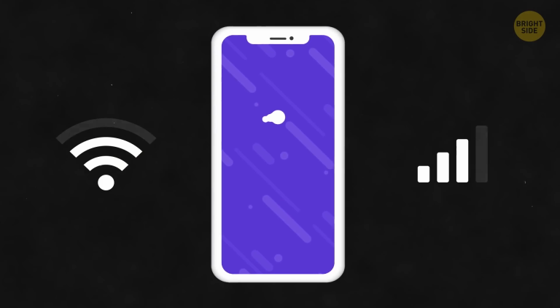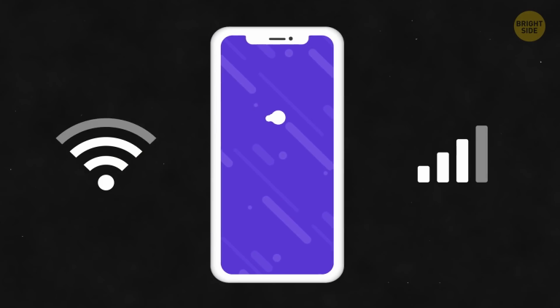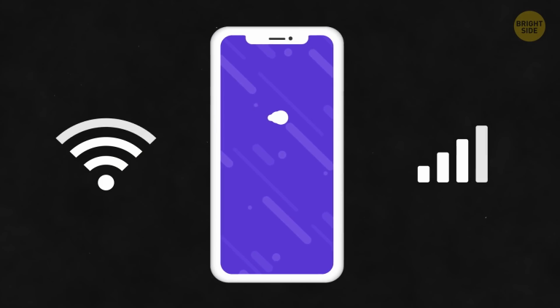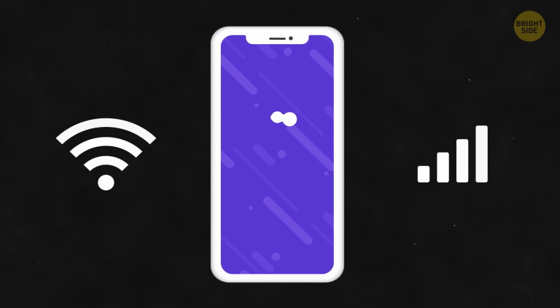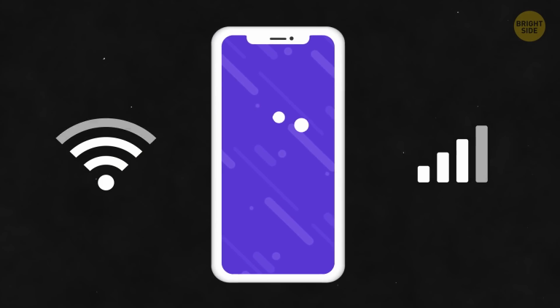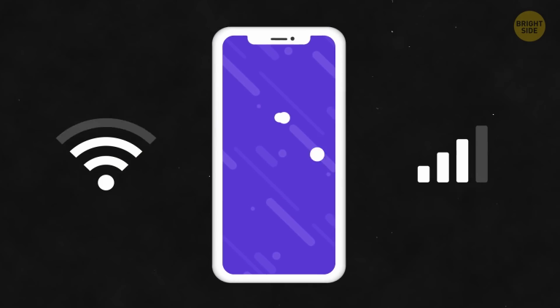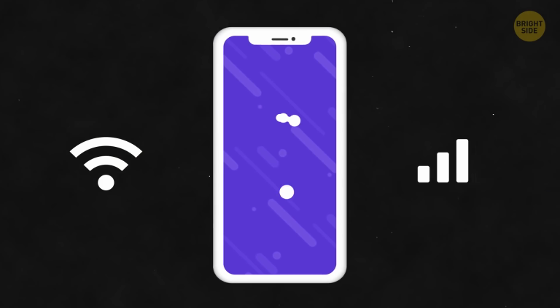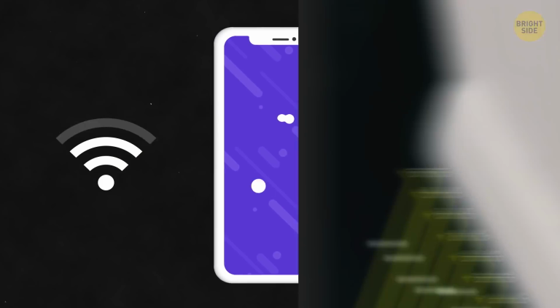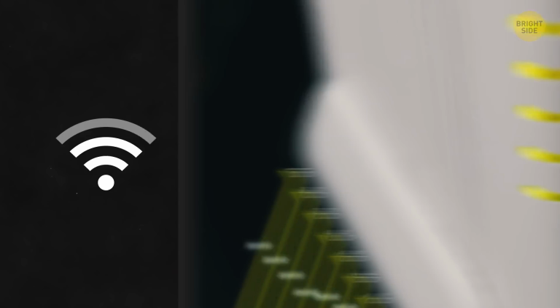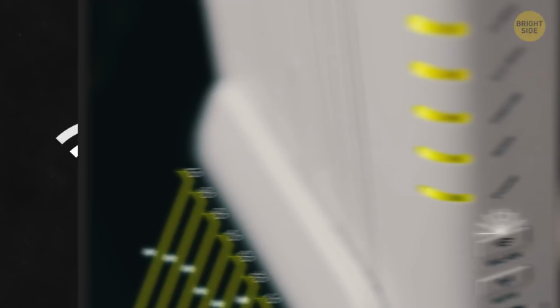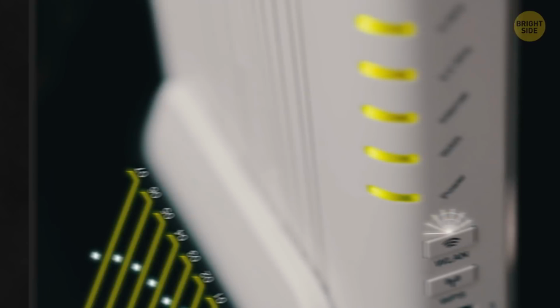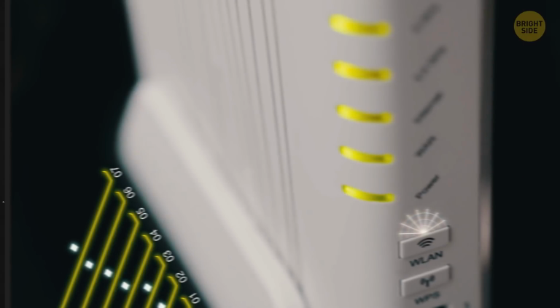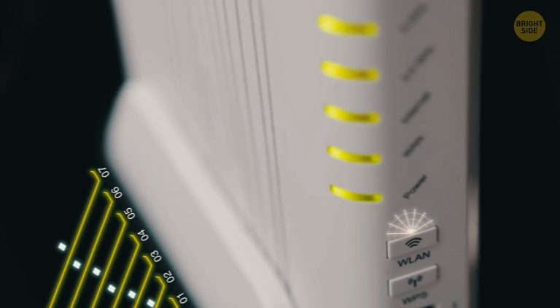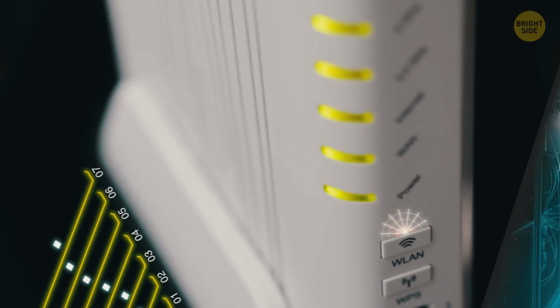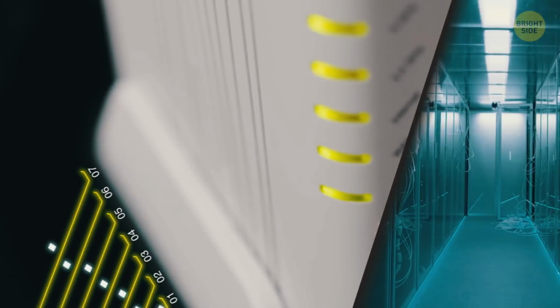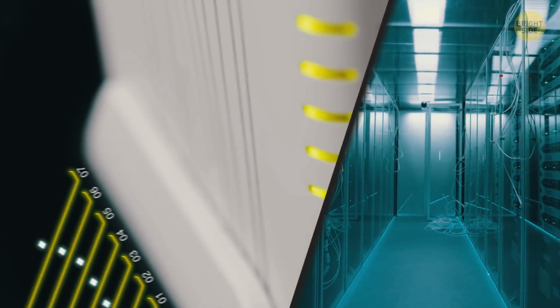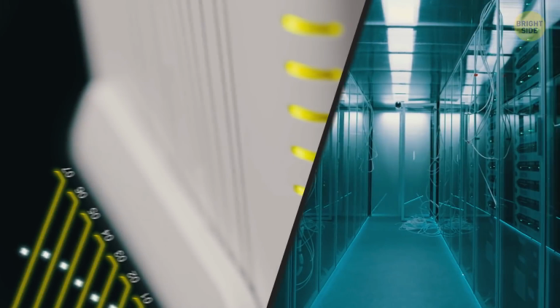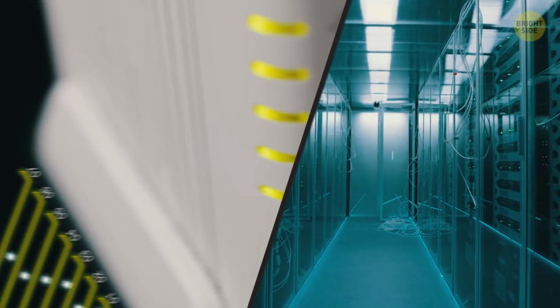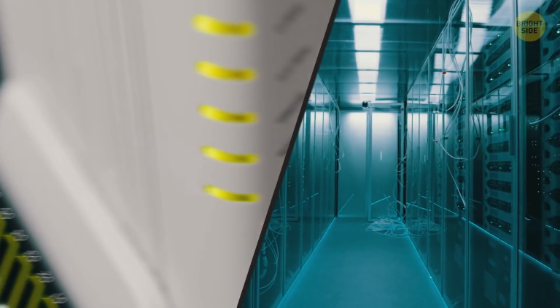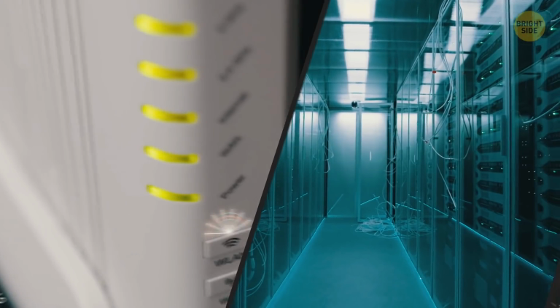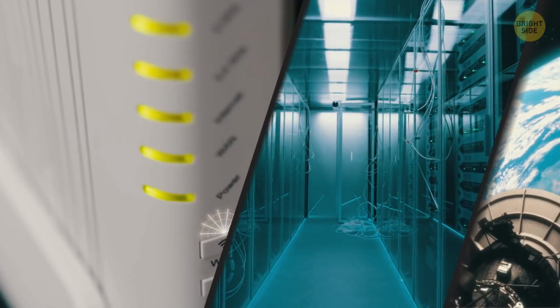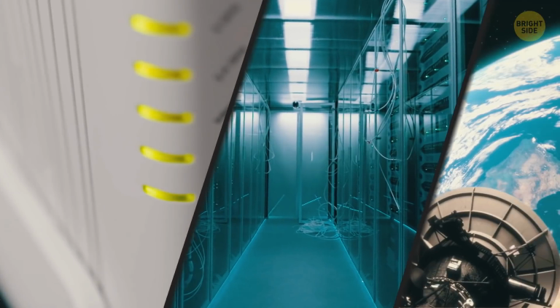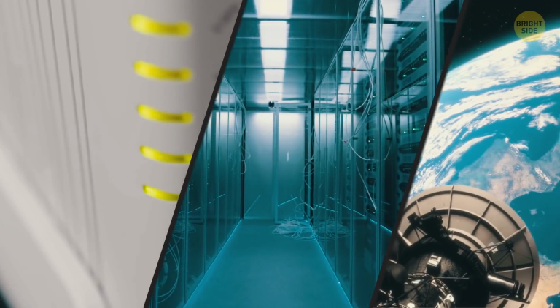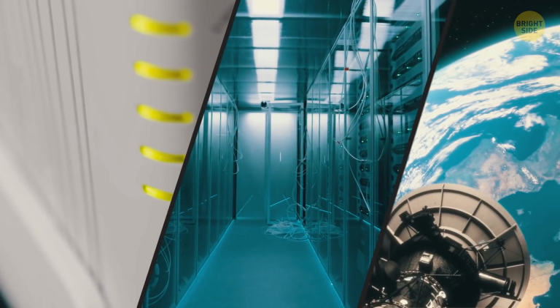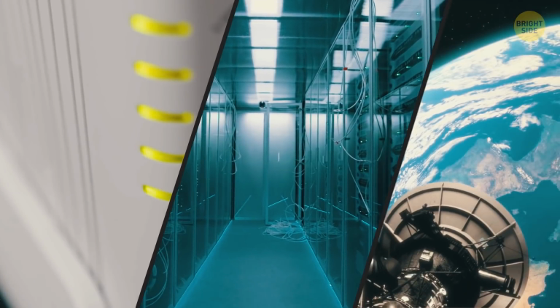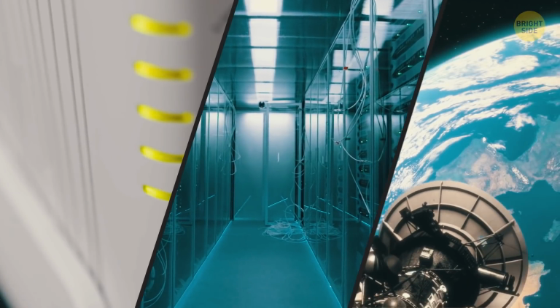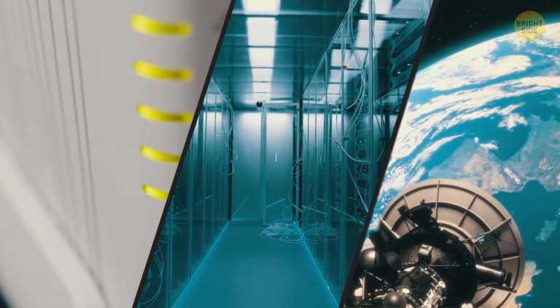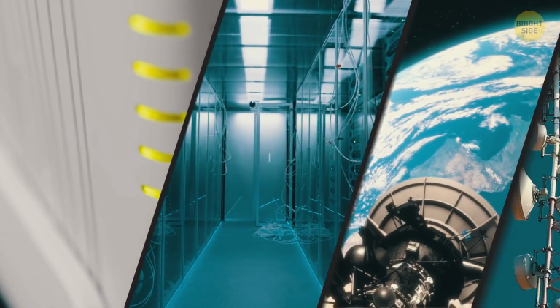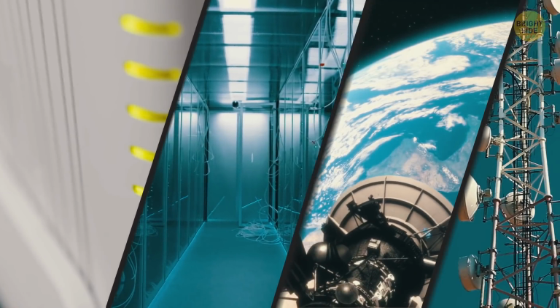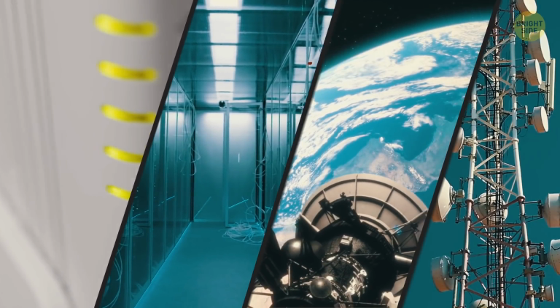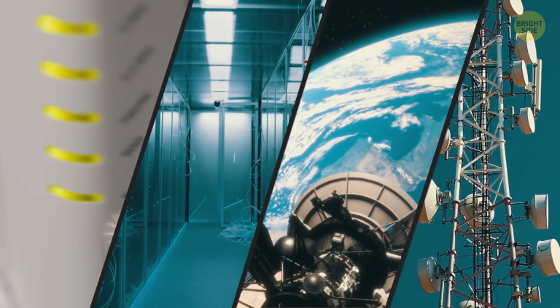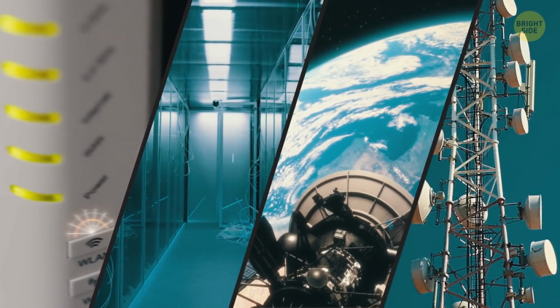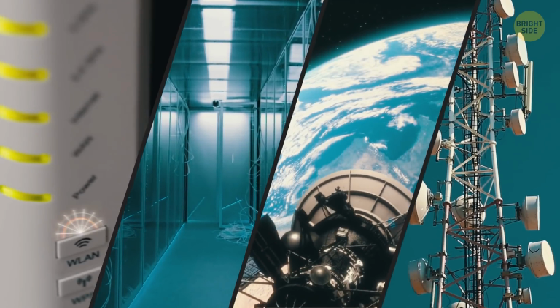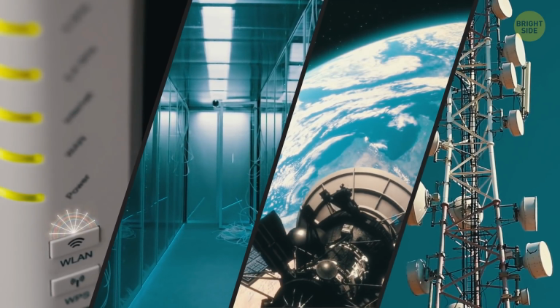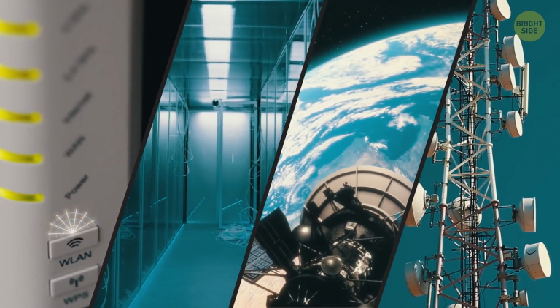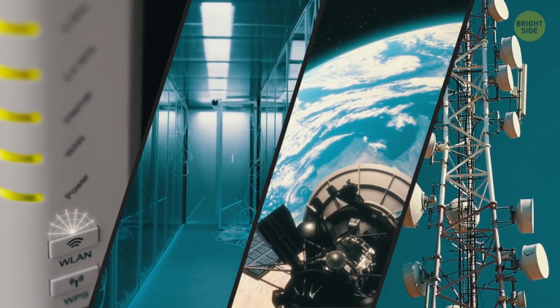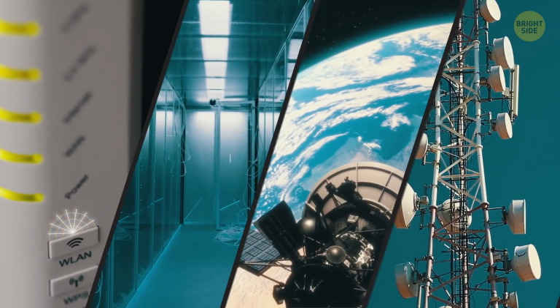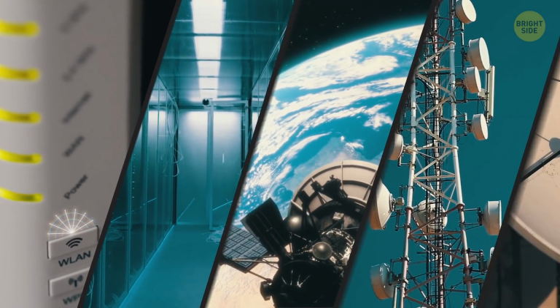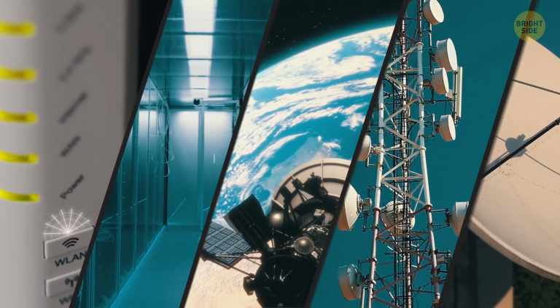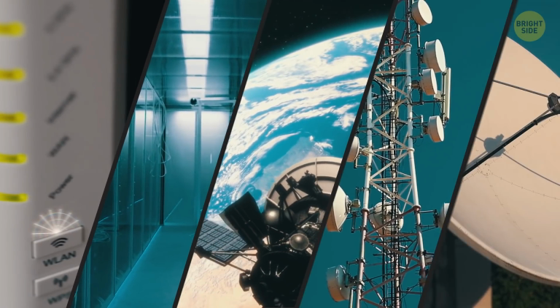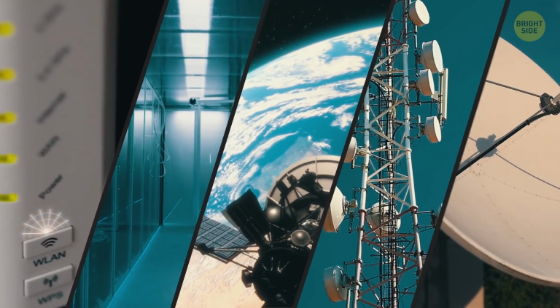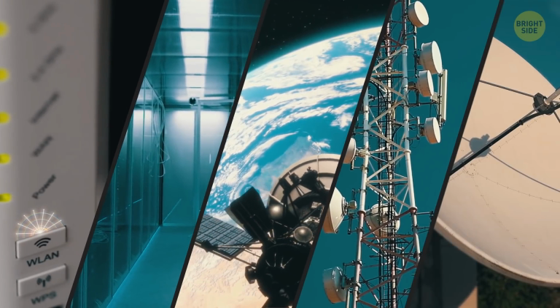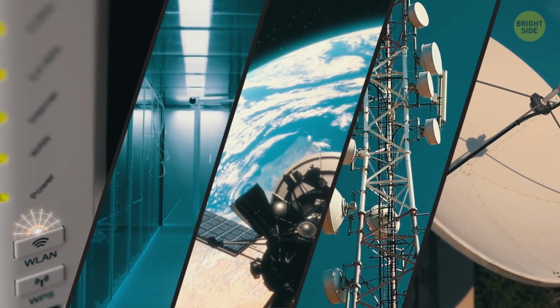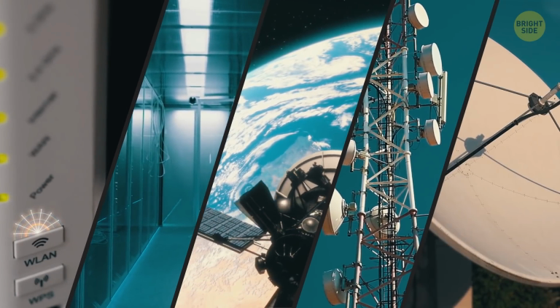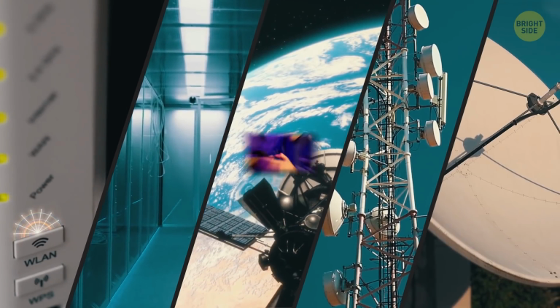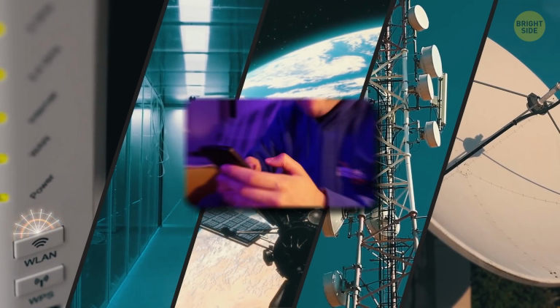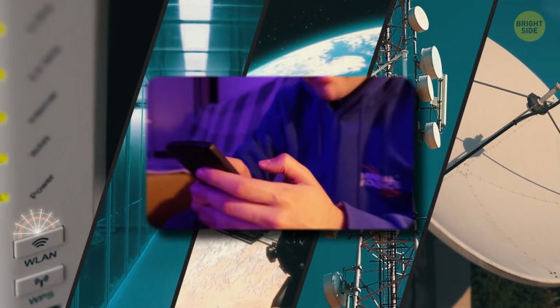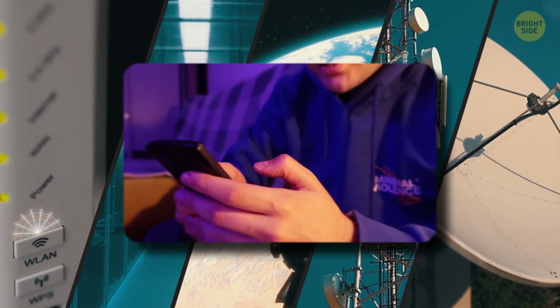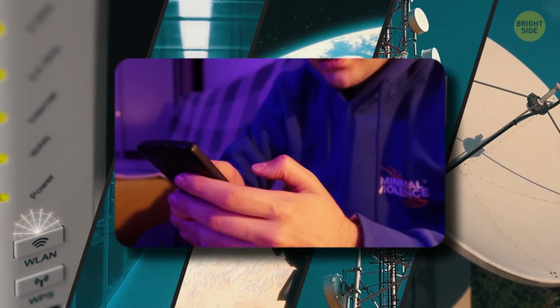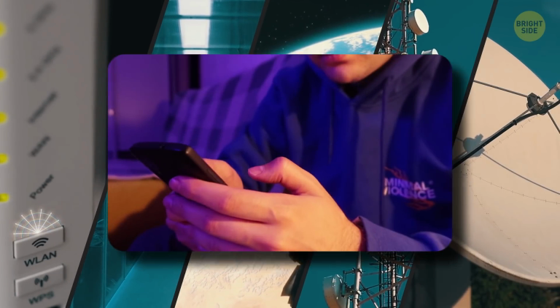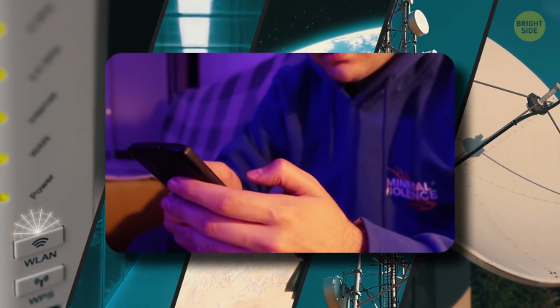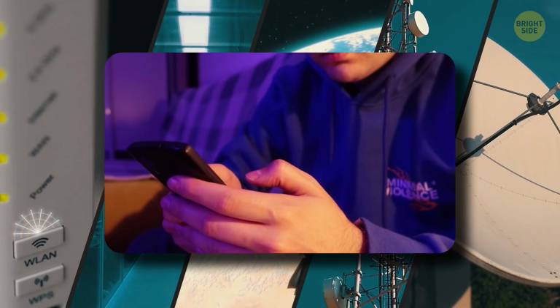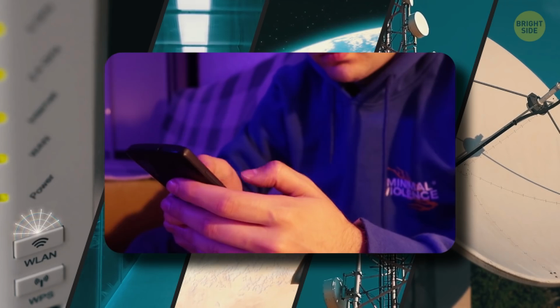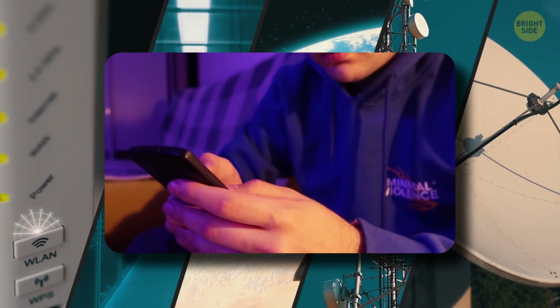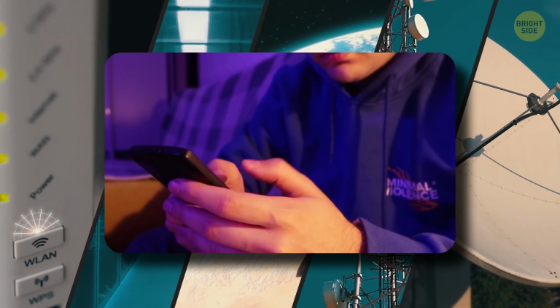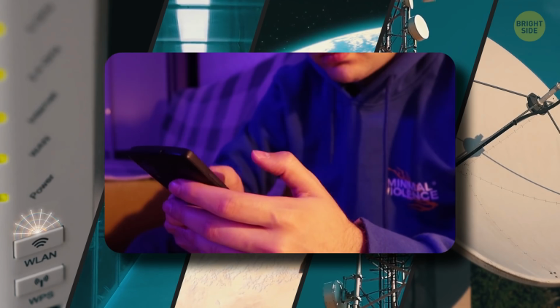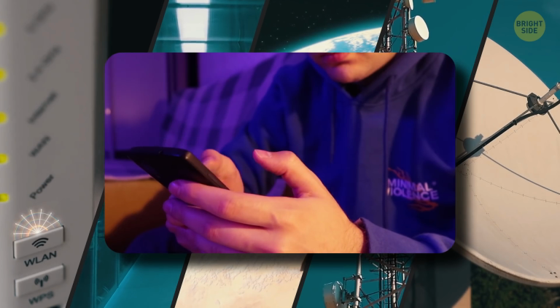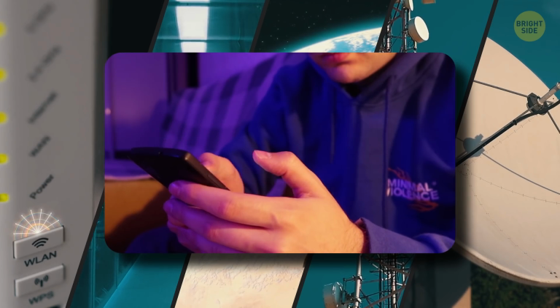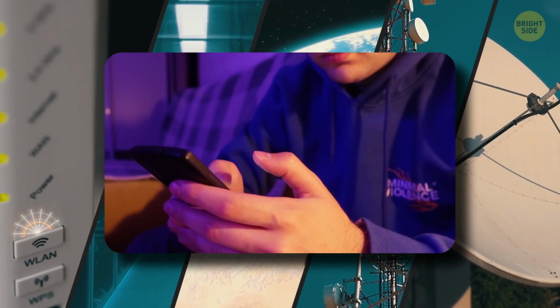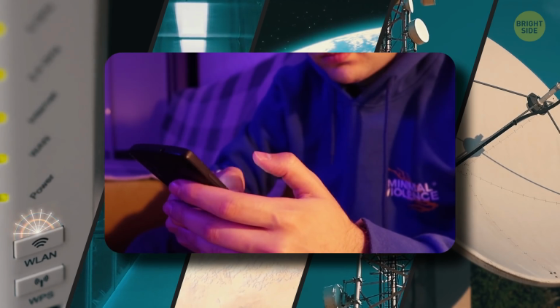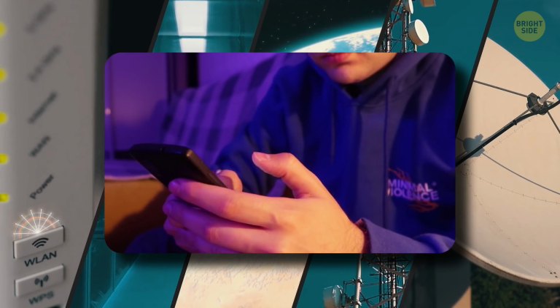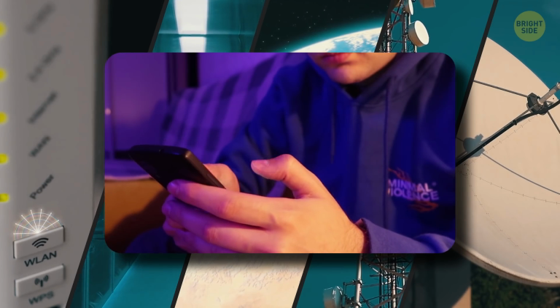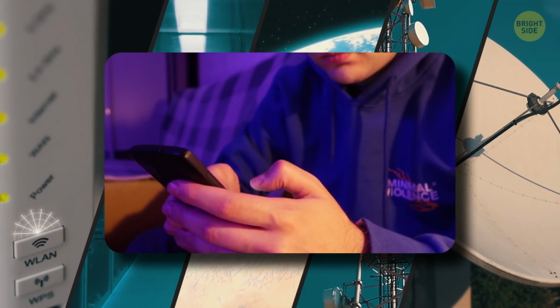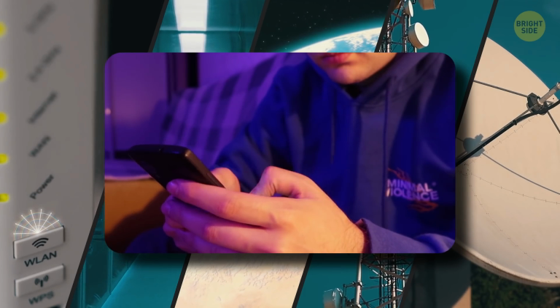Internet communication involves routers, servers, satellites, cell phone towers, radios, your smartphone, and a whole bunch of stuff.